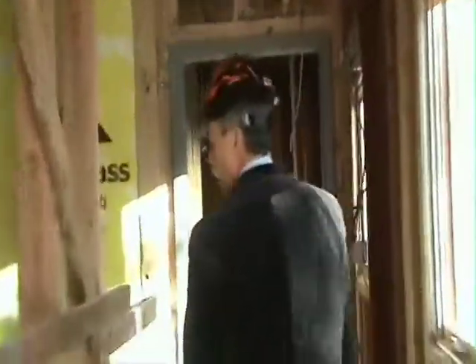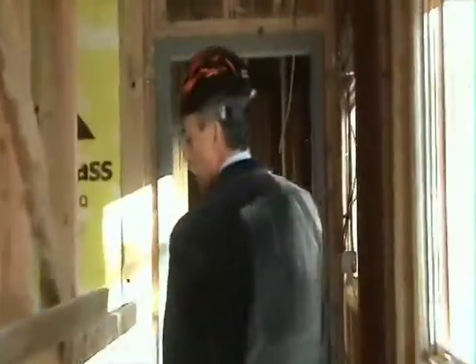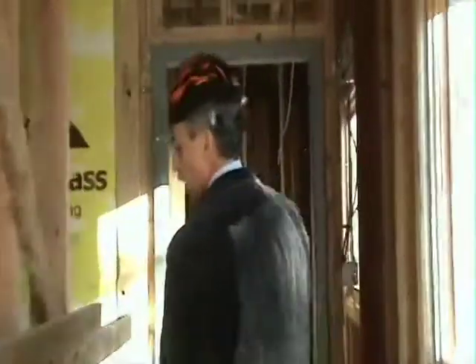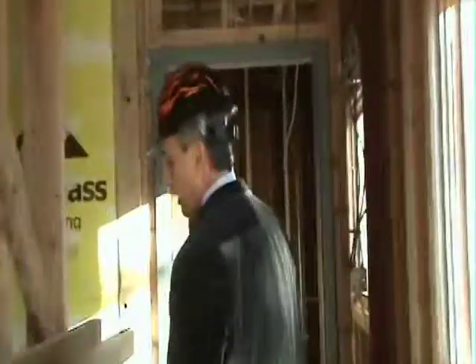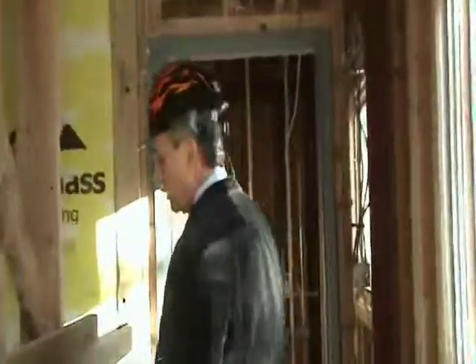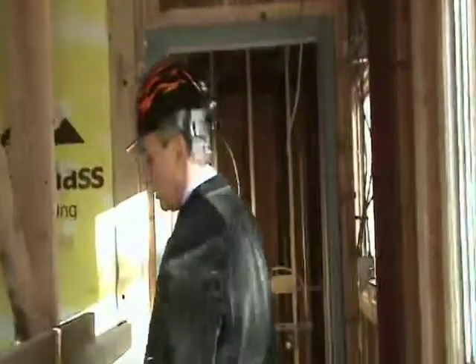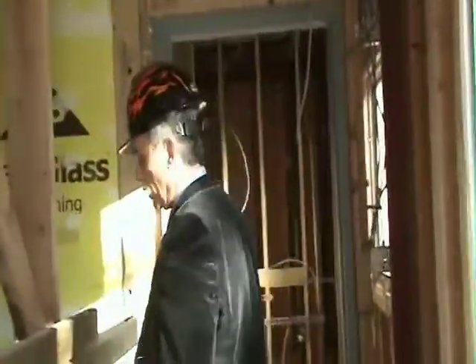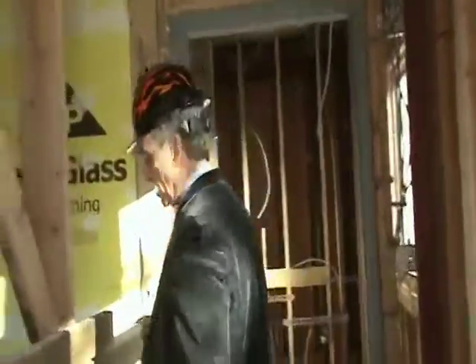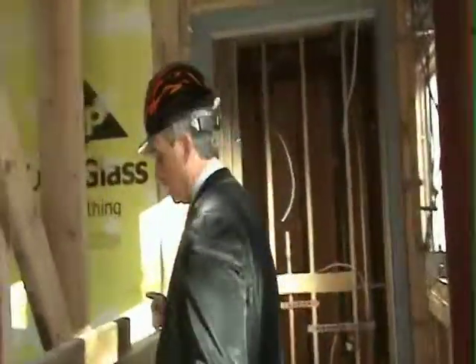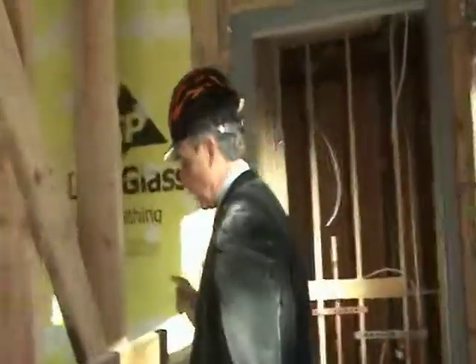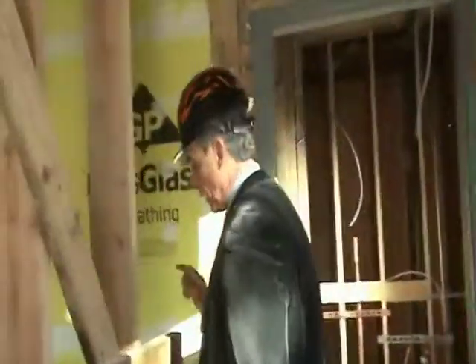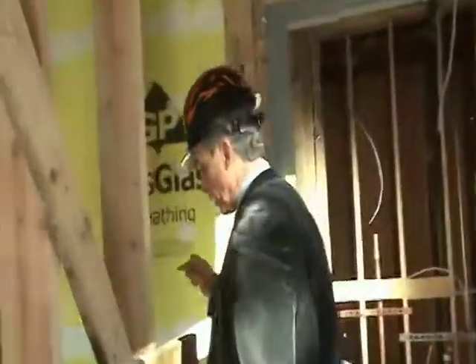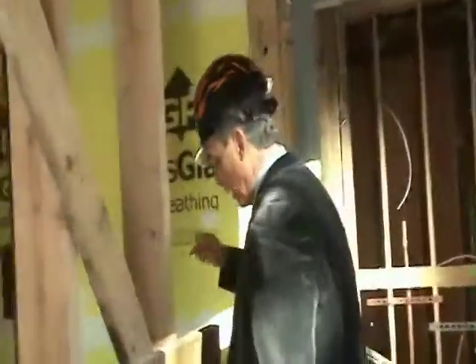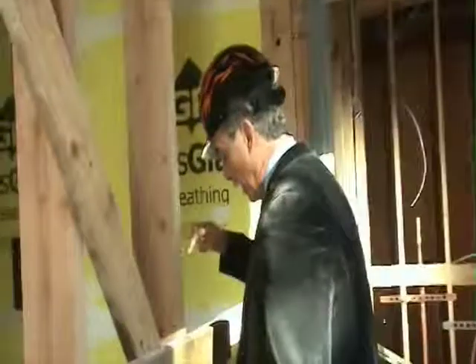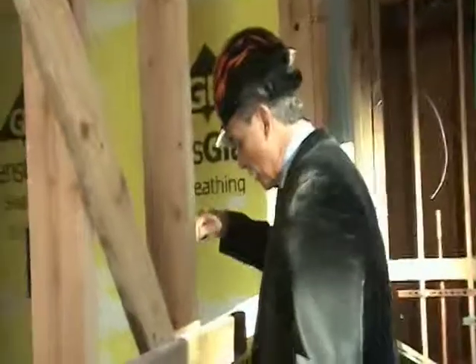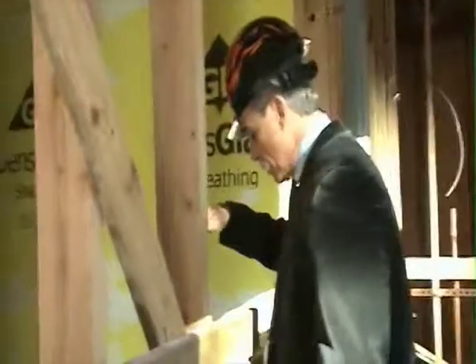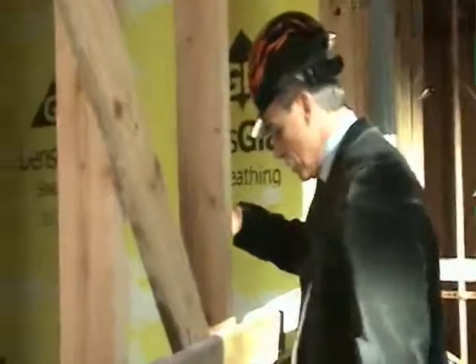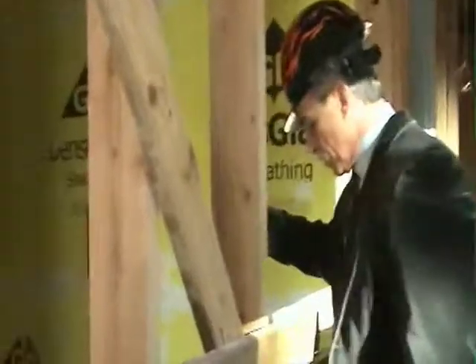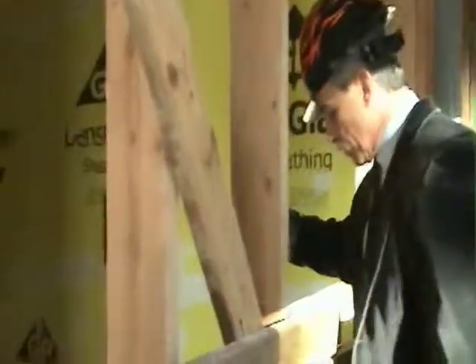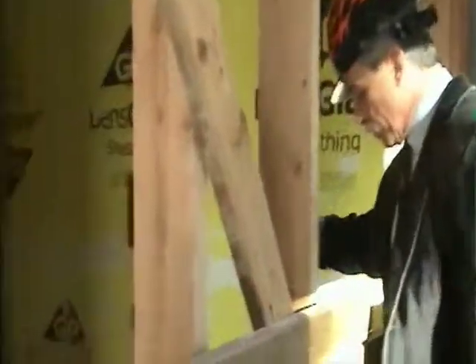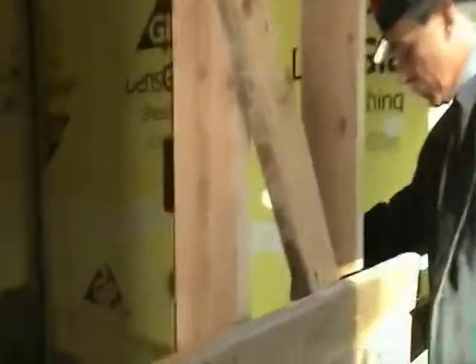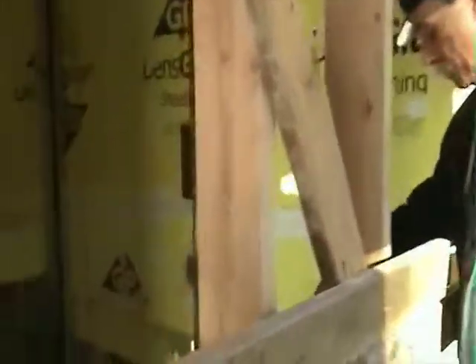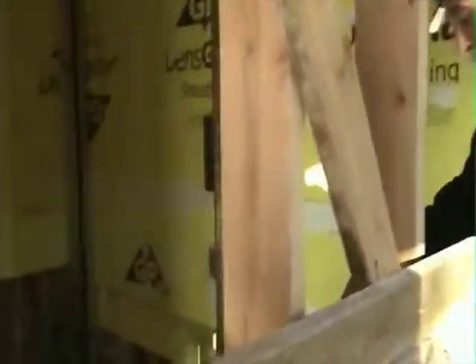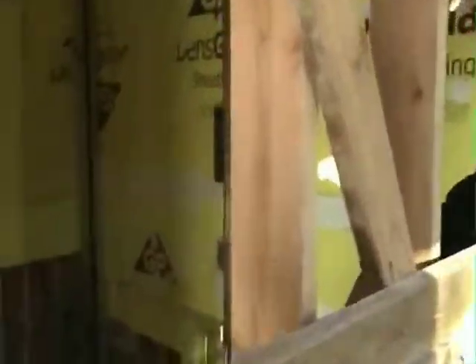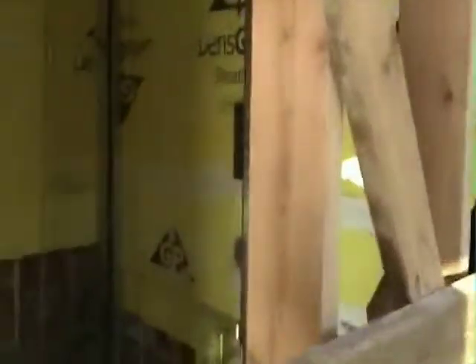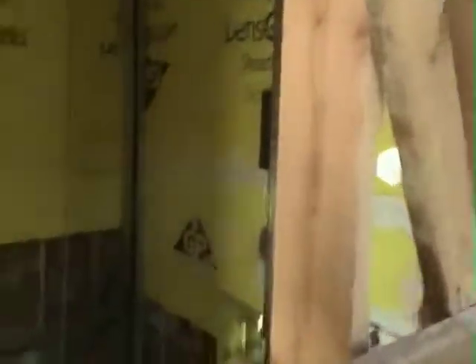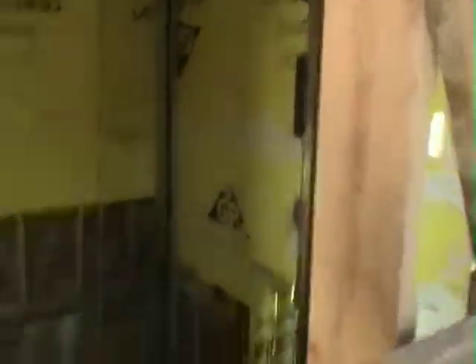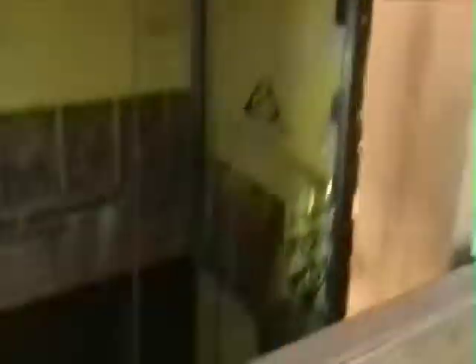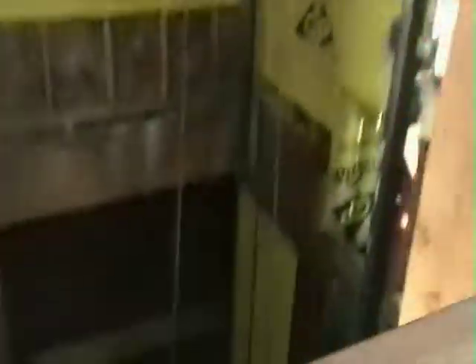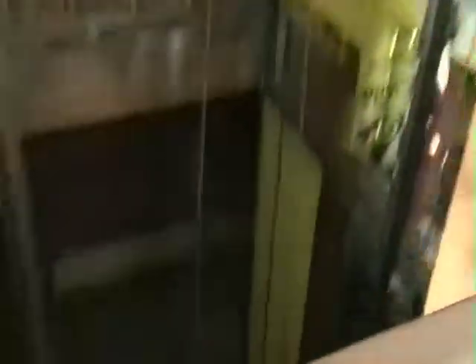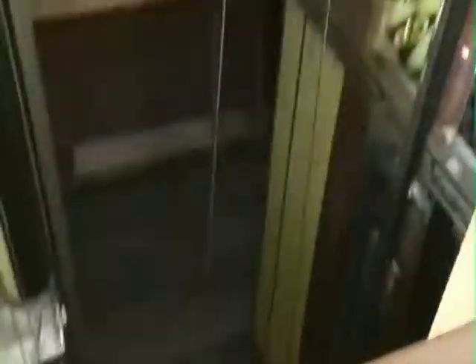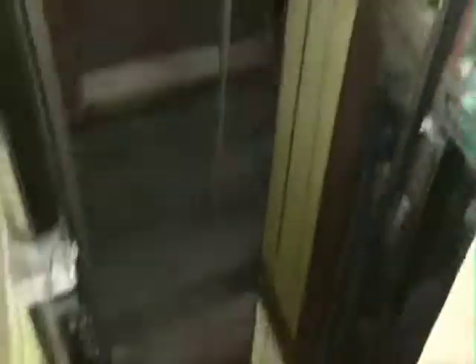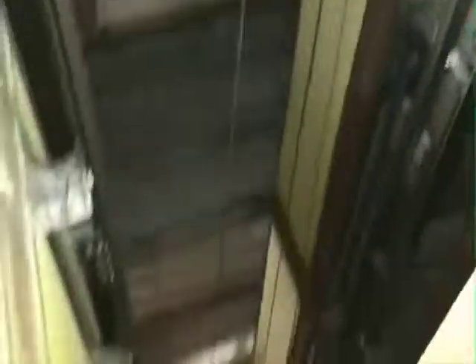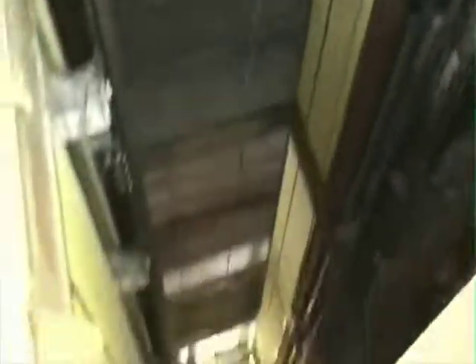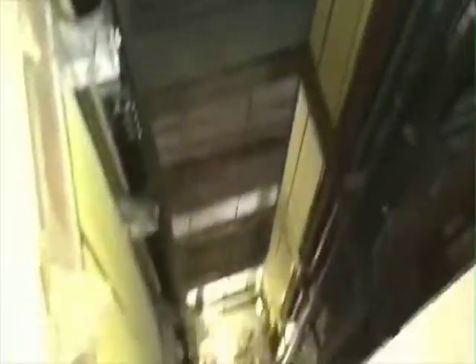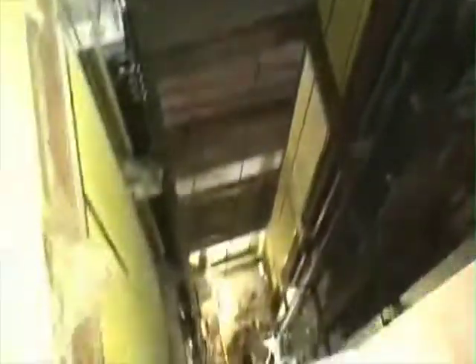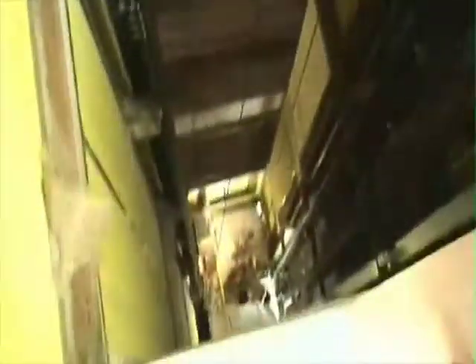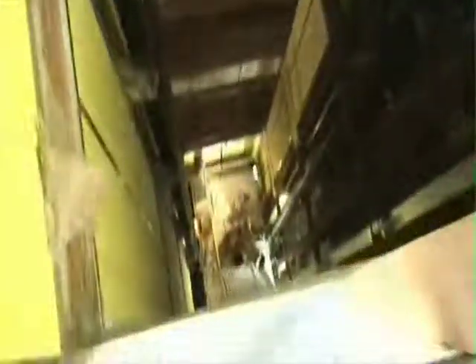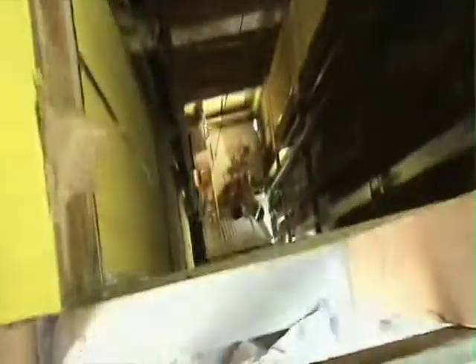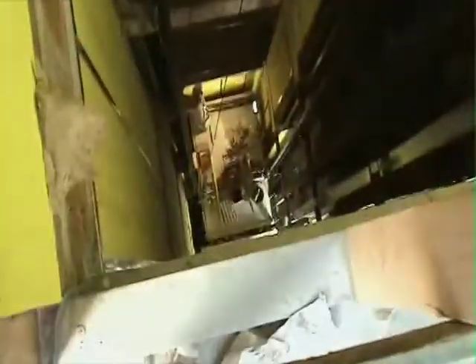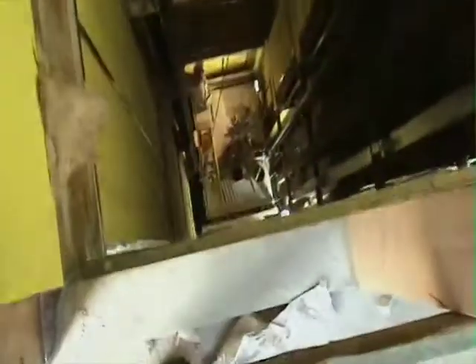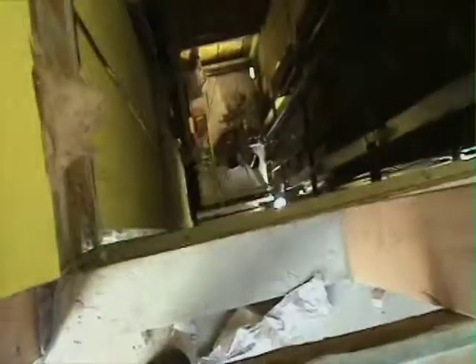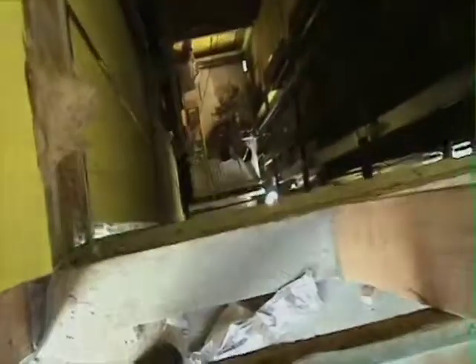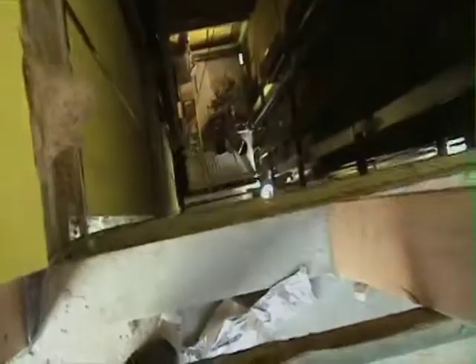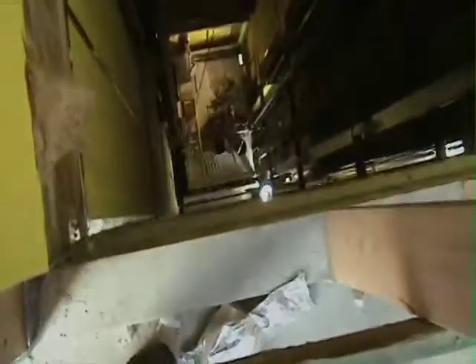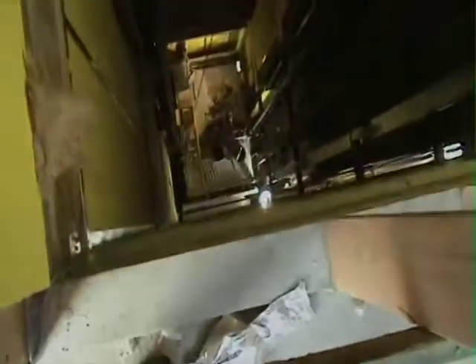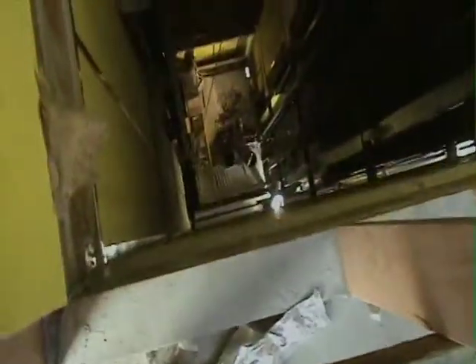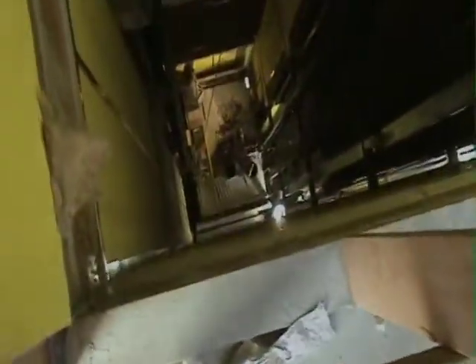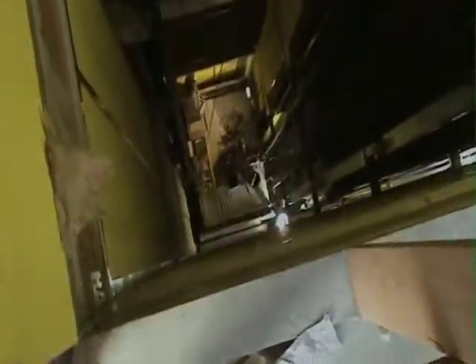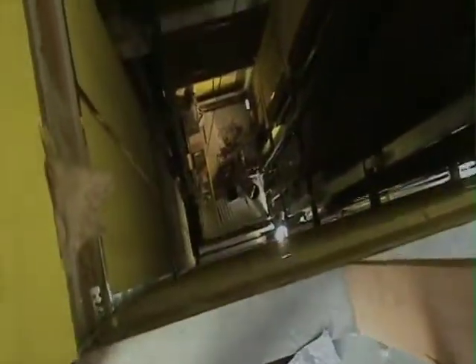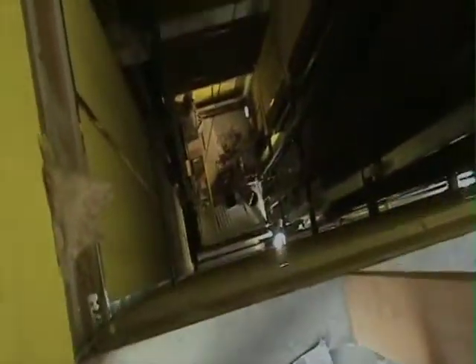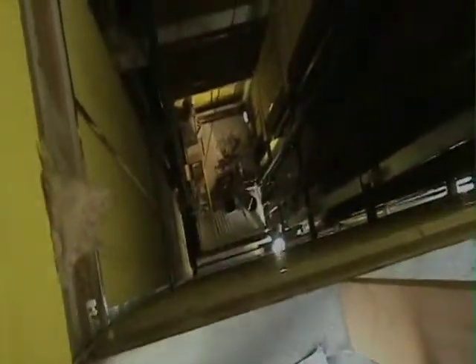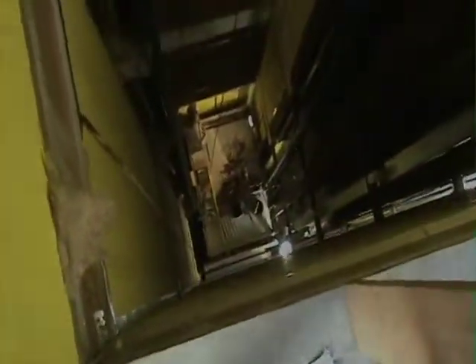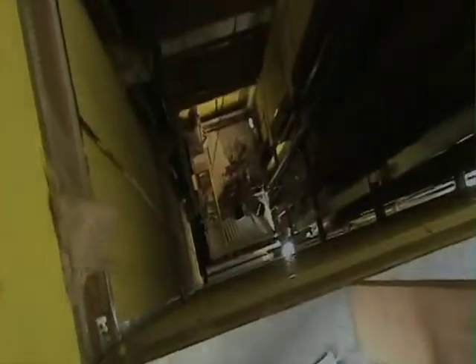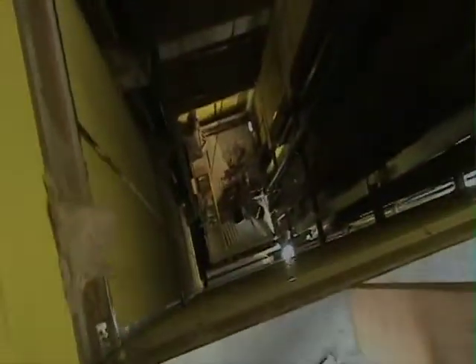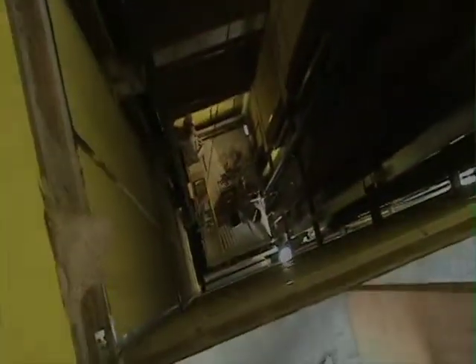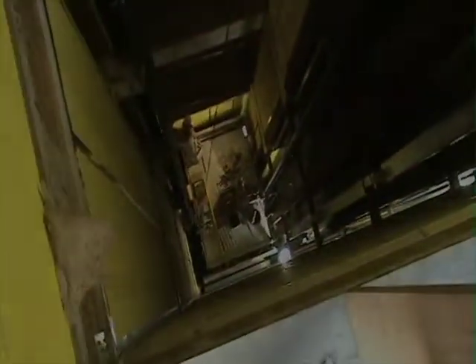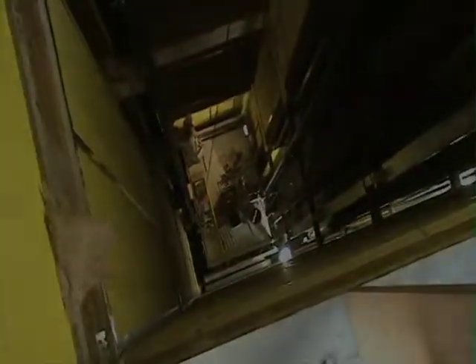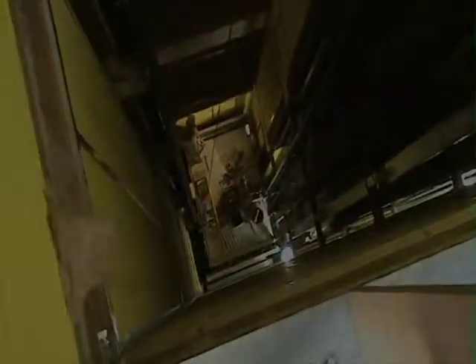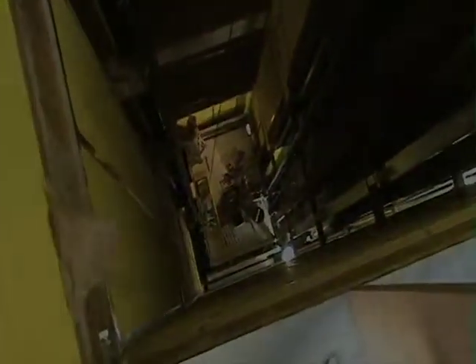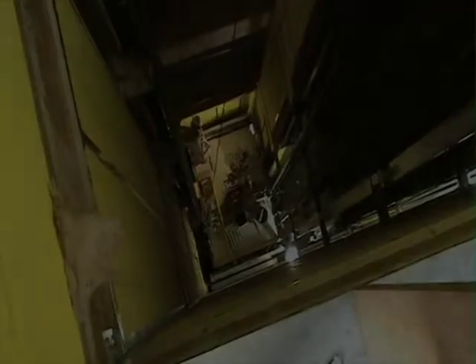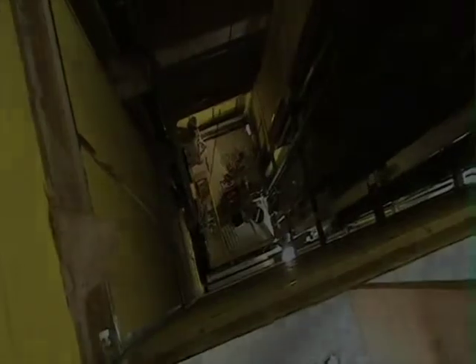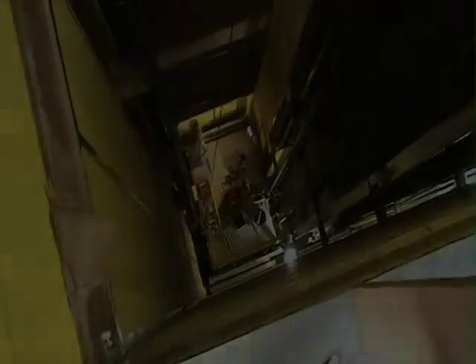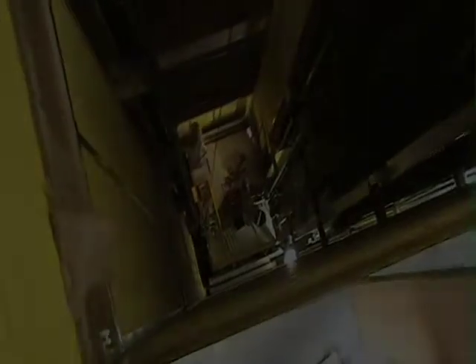If you look down, this is the elevator shaft. That concludes the tour of the fifth floor.